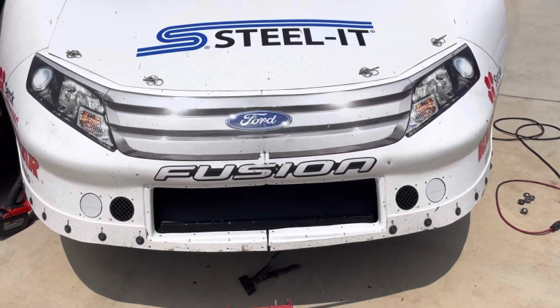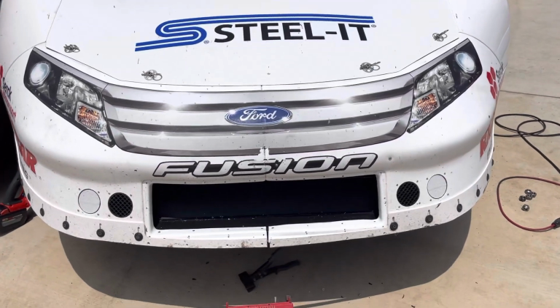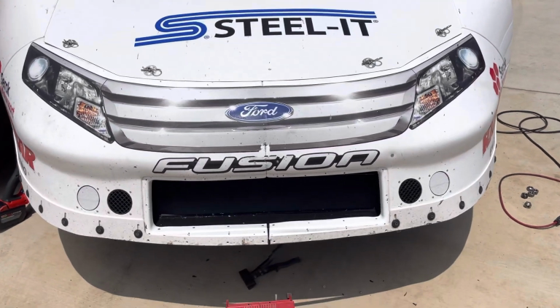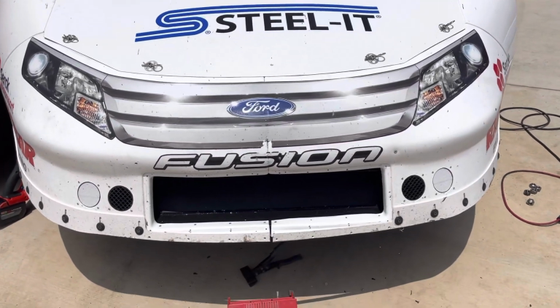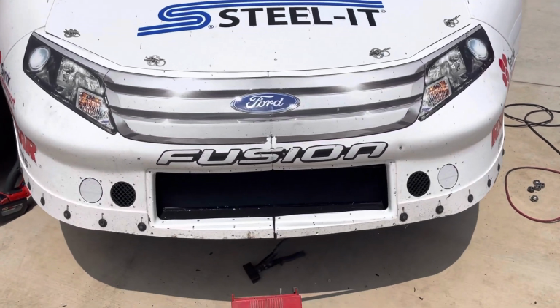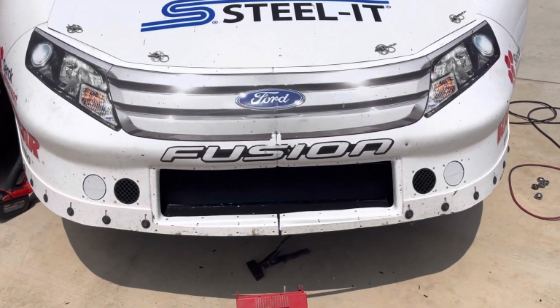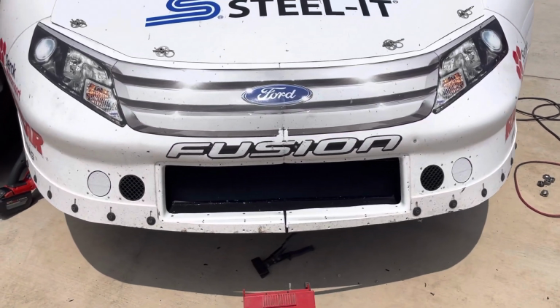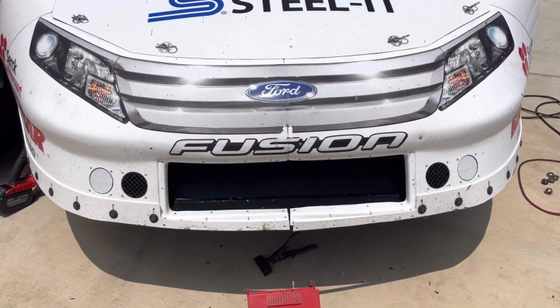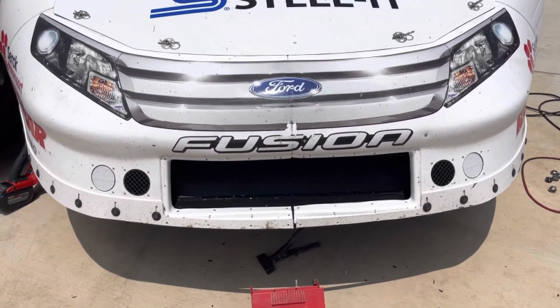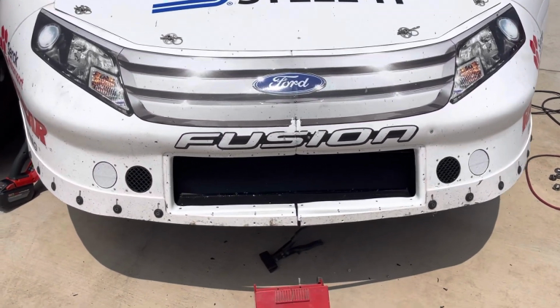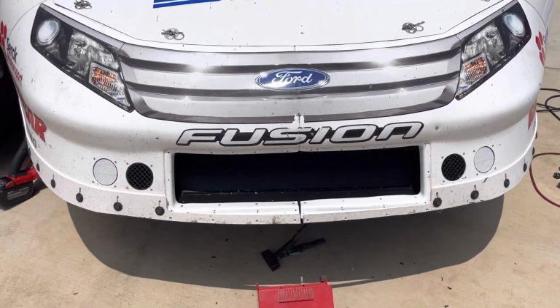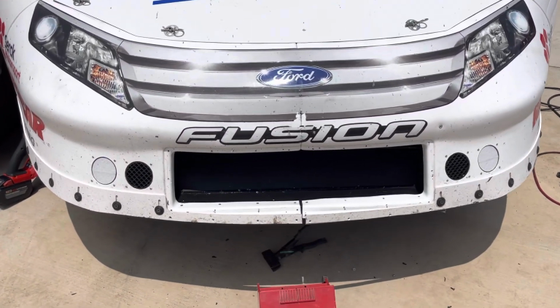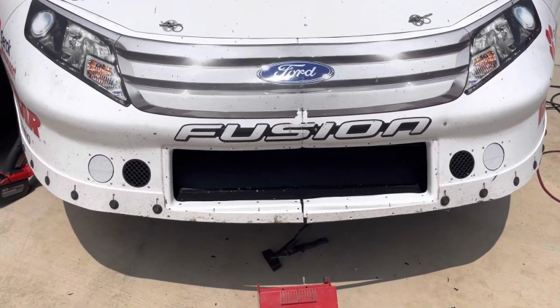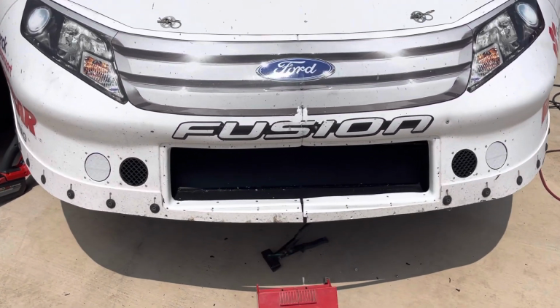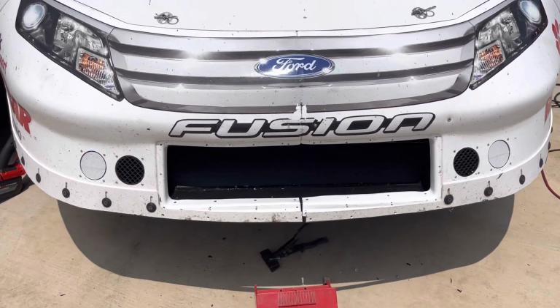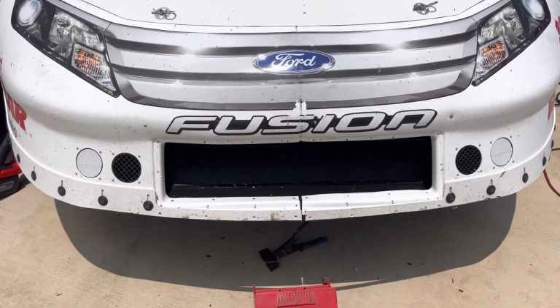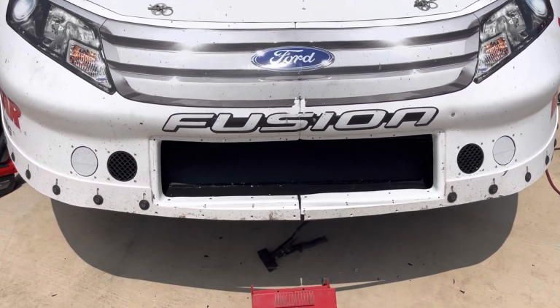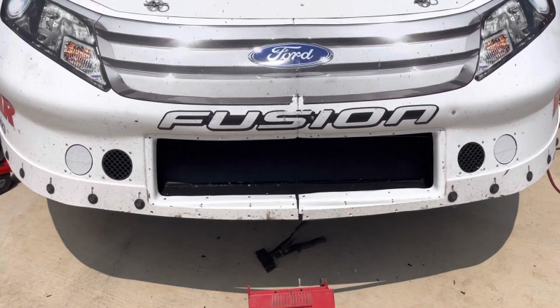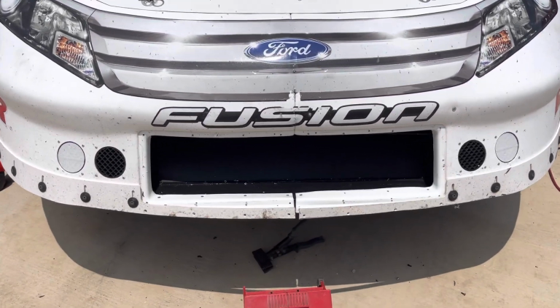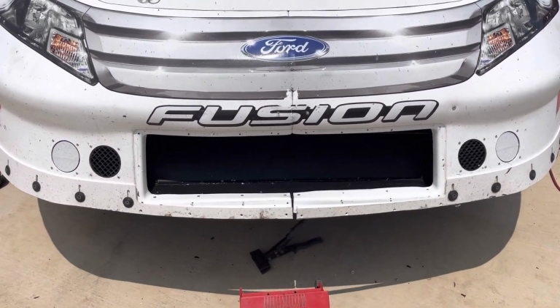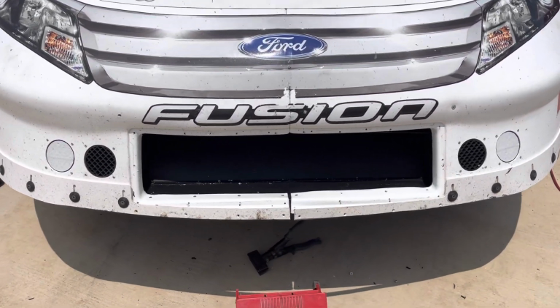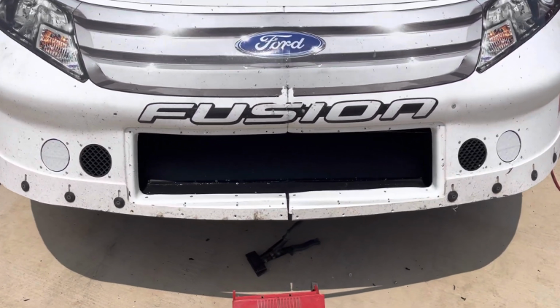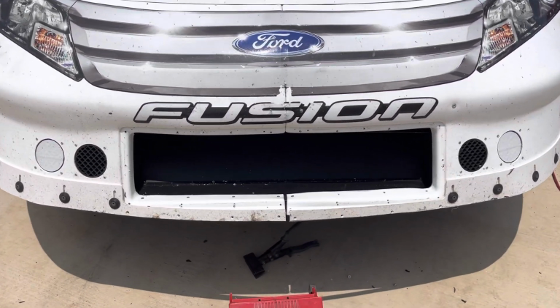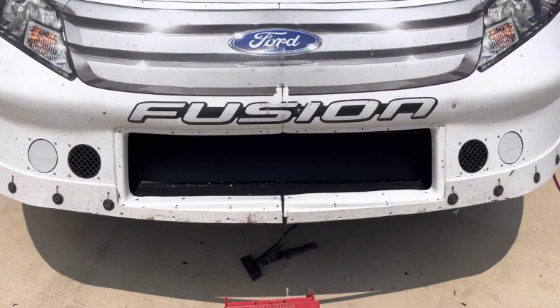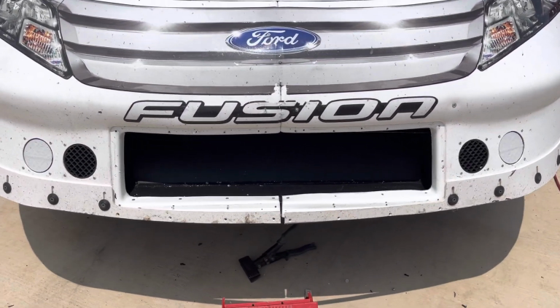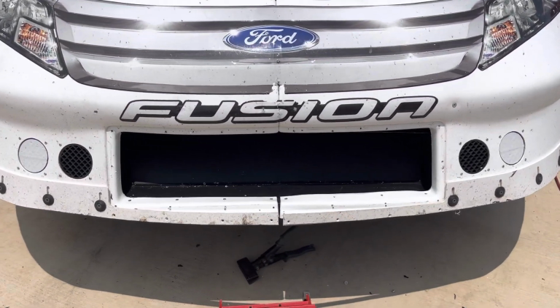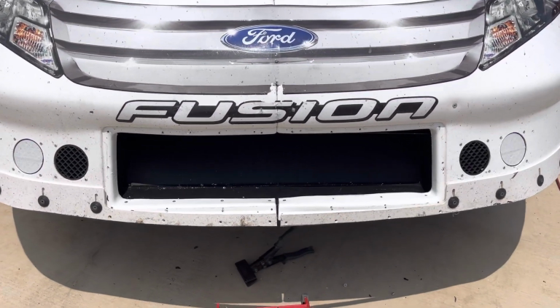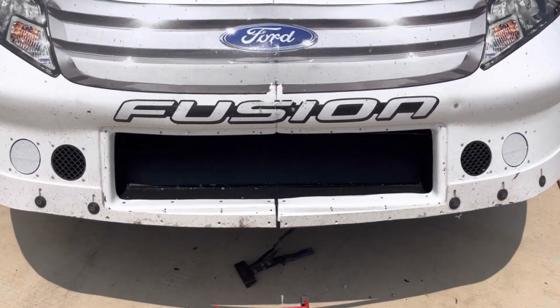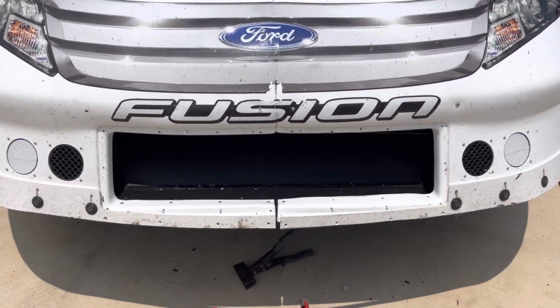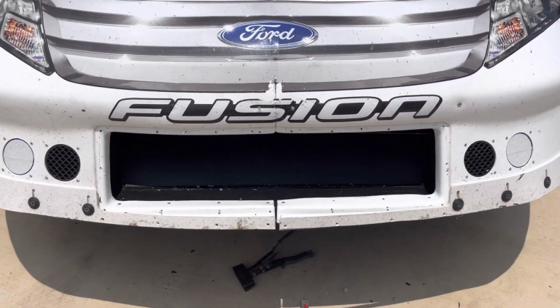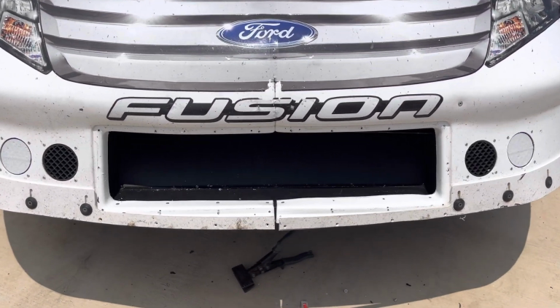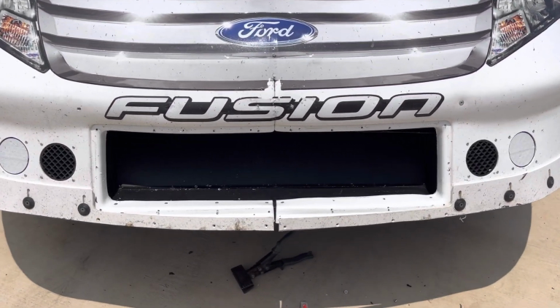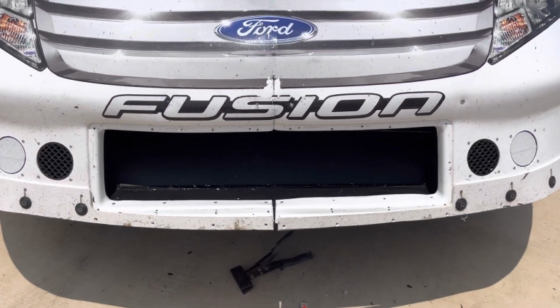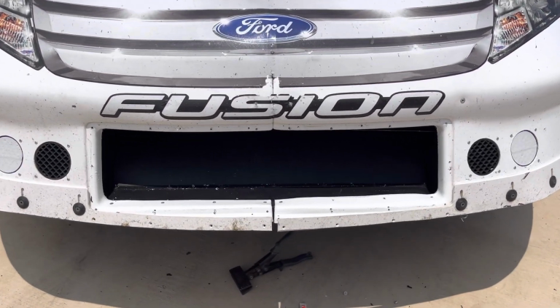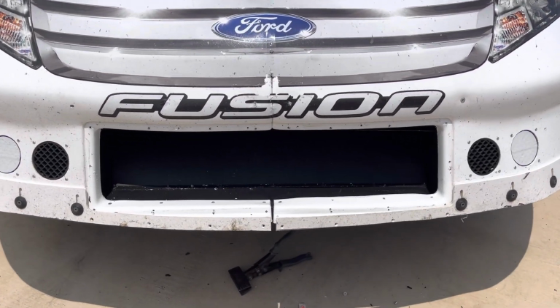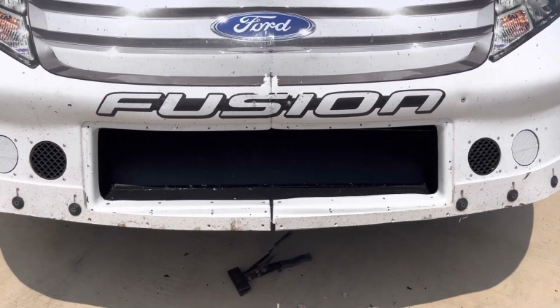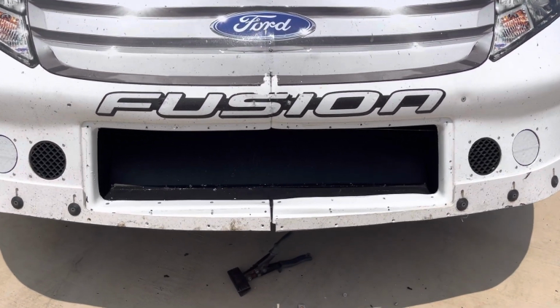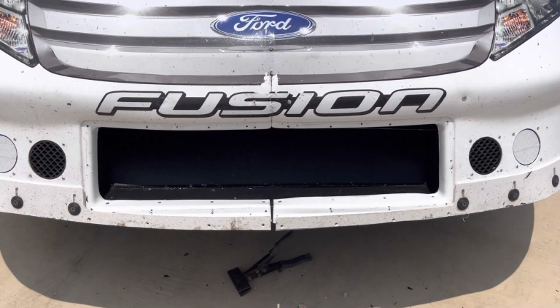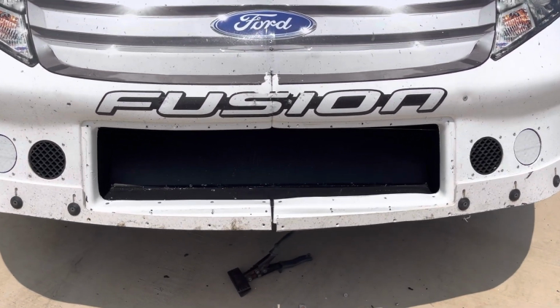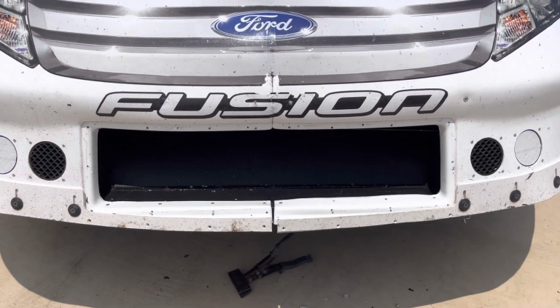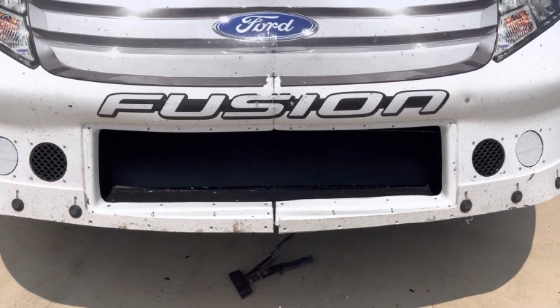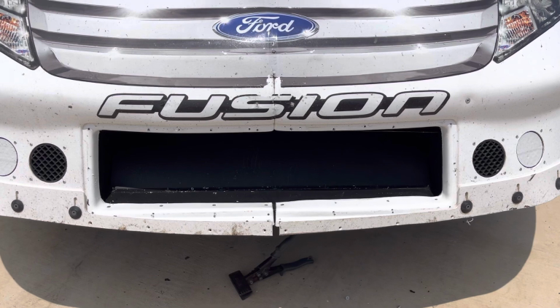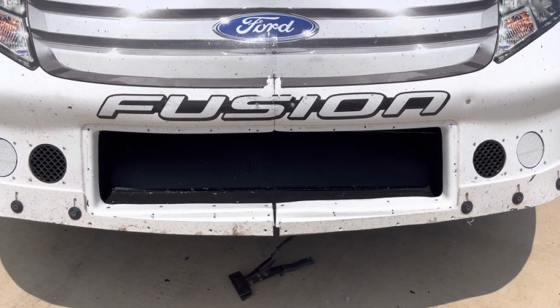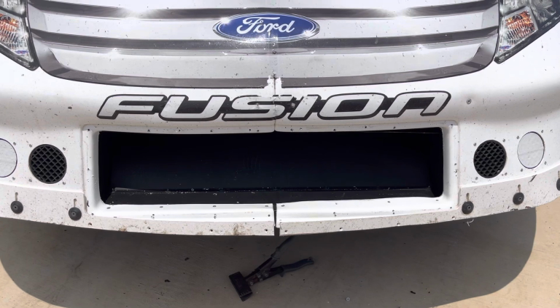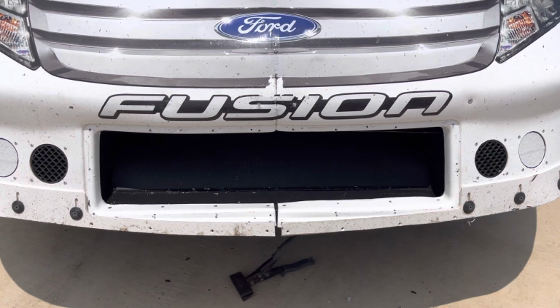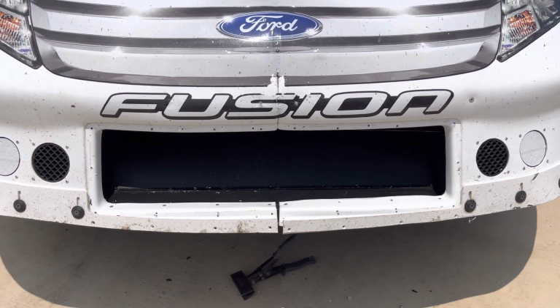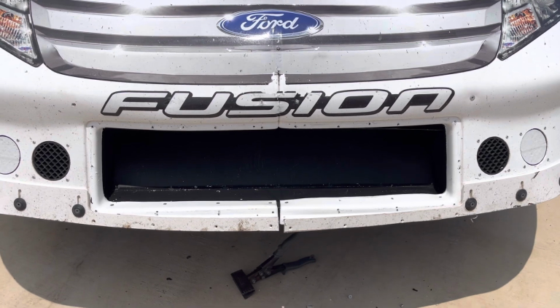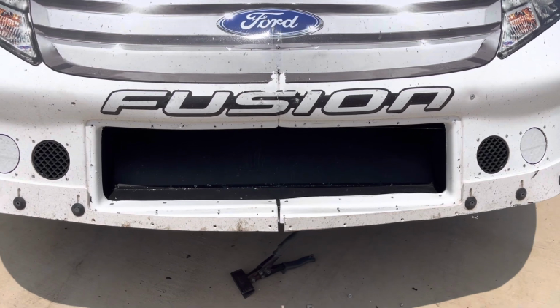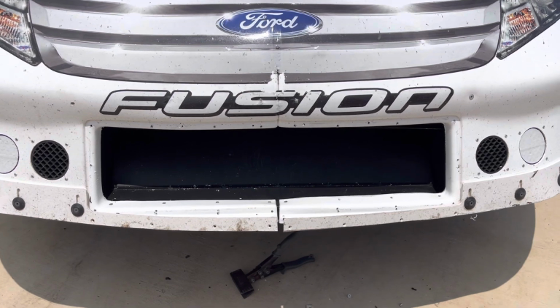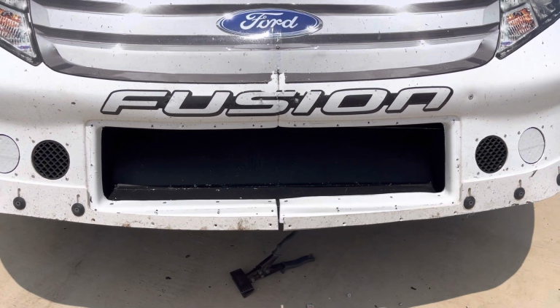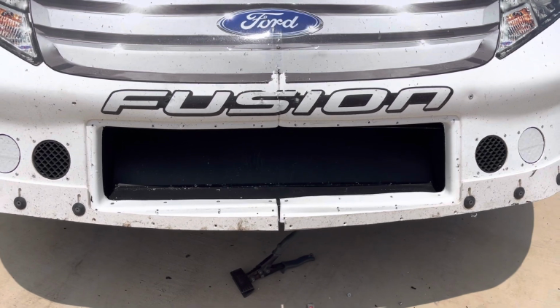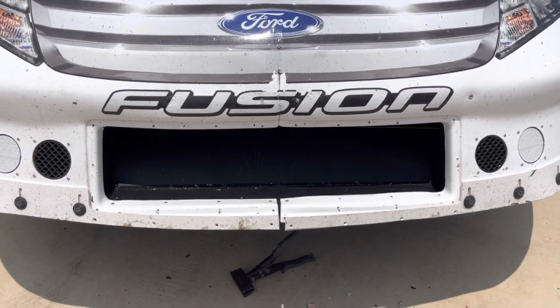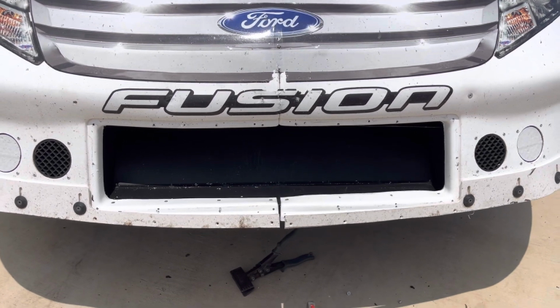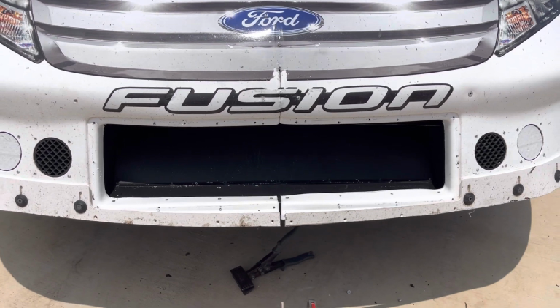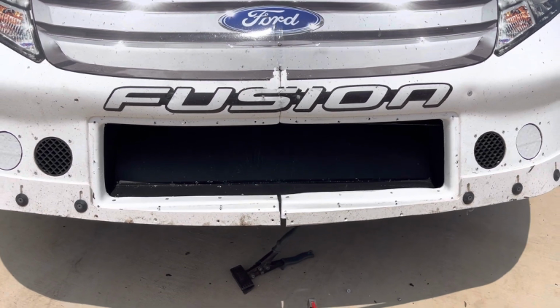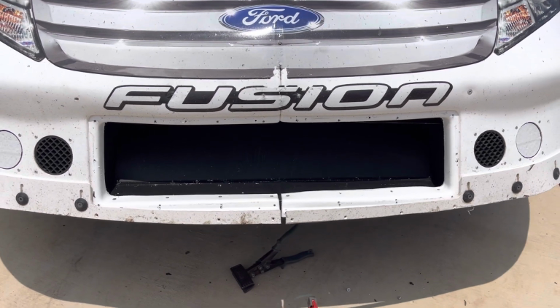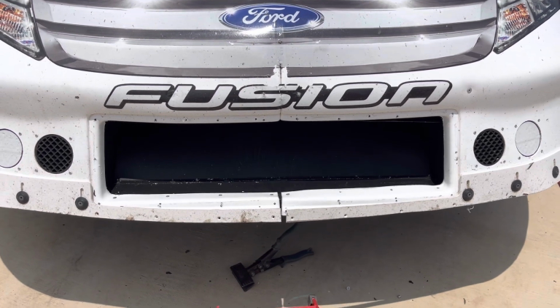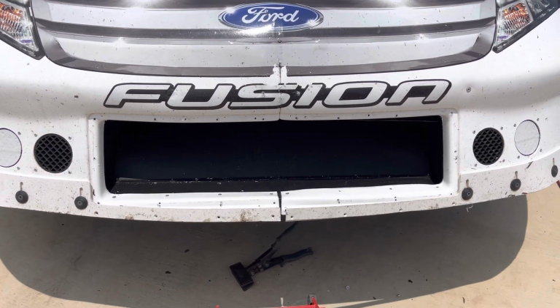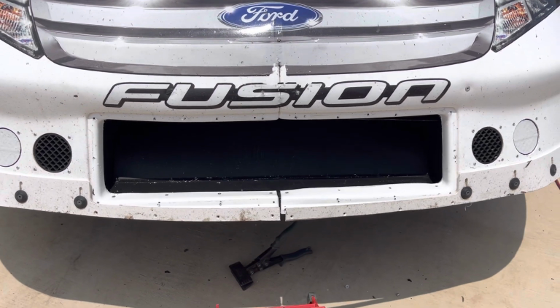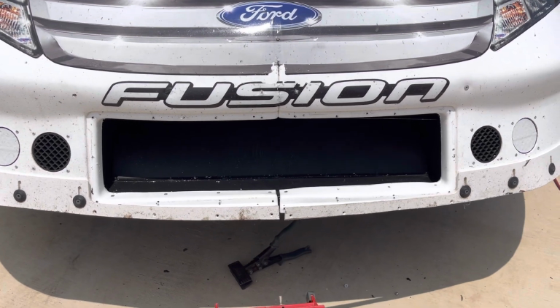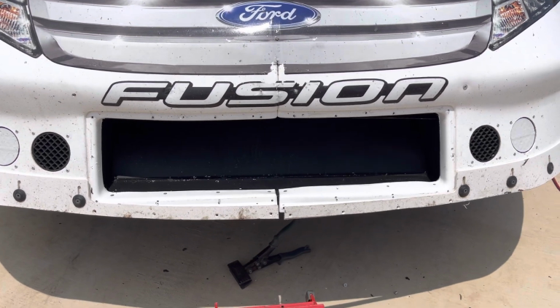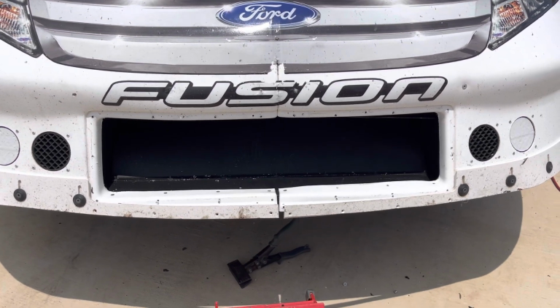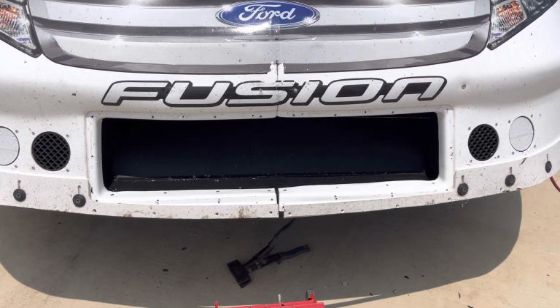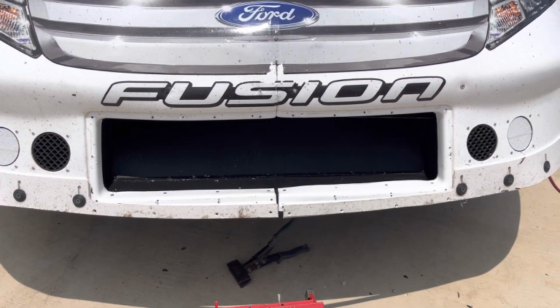And there you see the grill being repaired on Bubba Pollard's machine after it was hit with some debris on the racetrack.